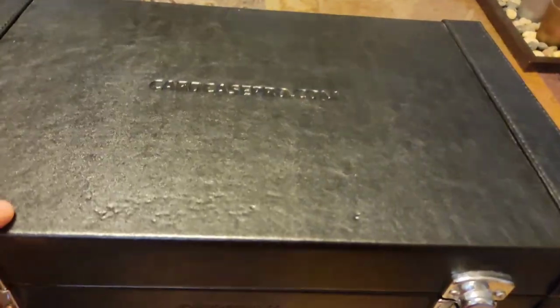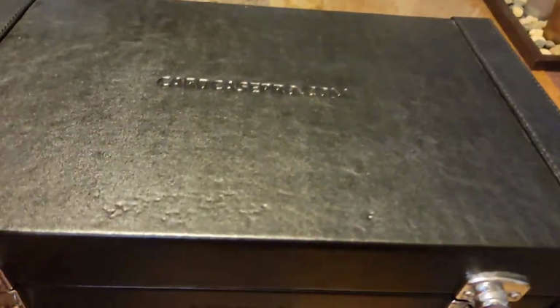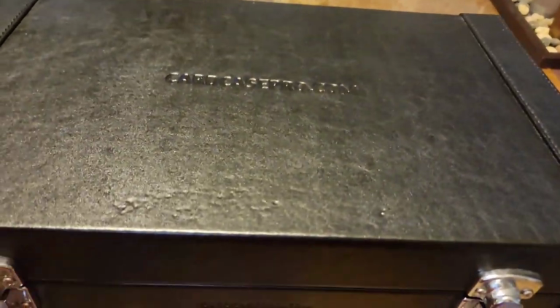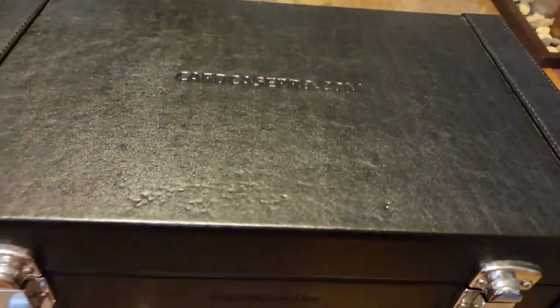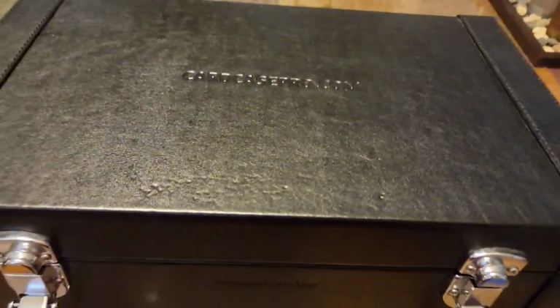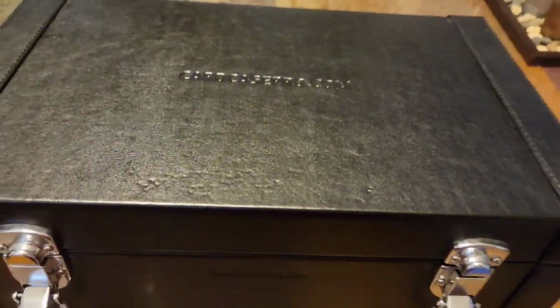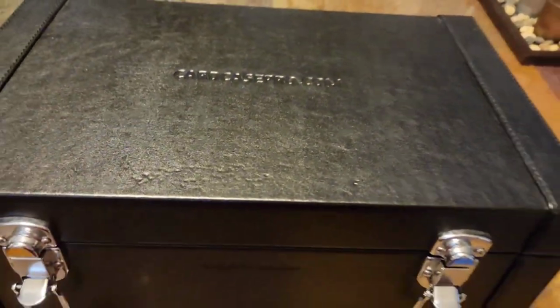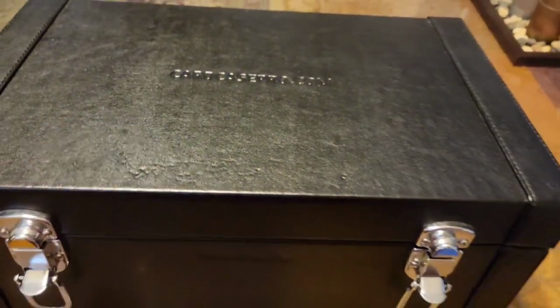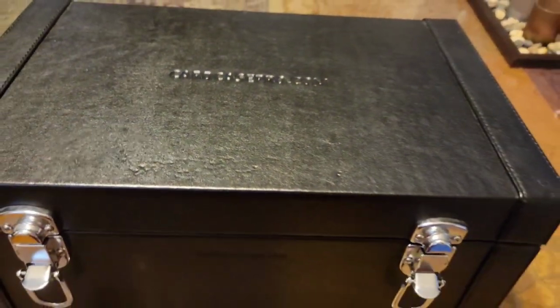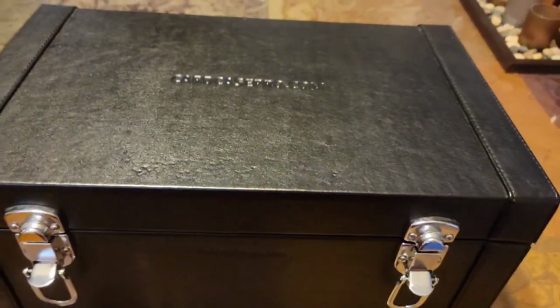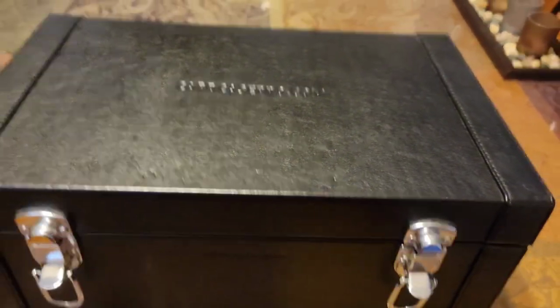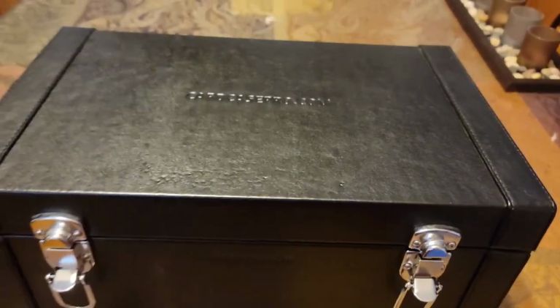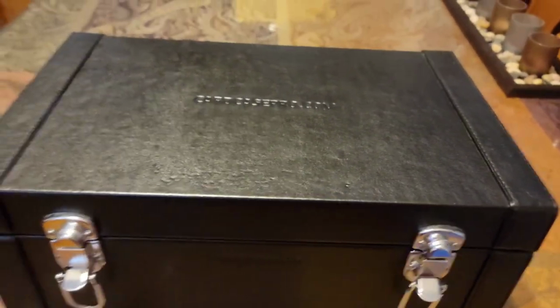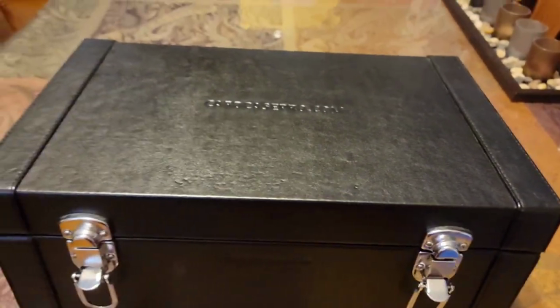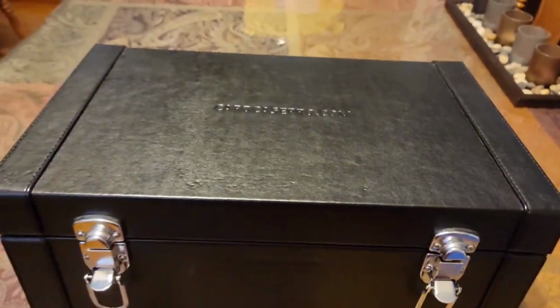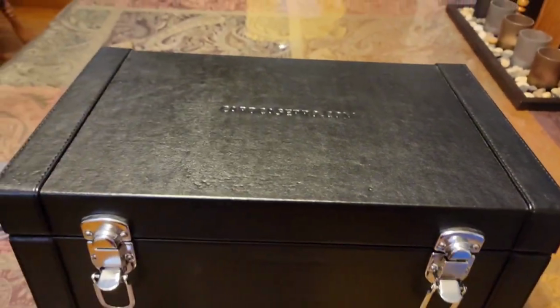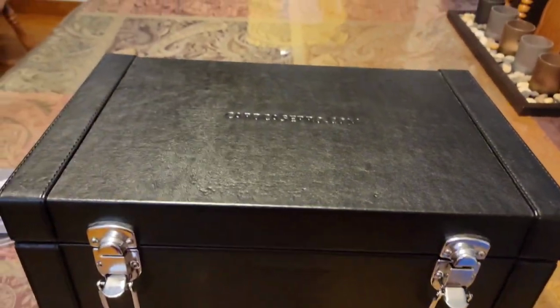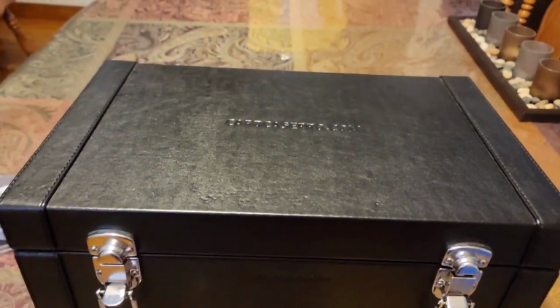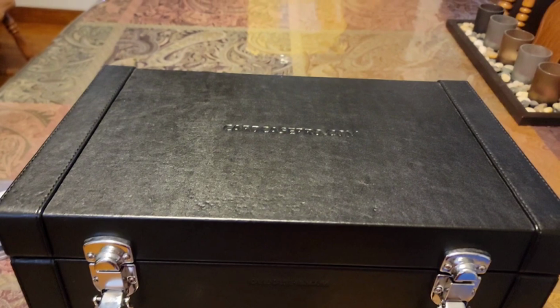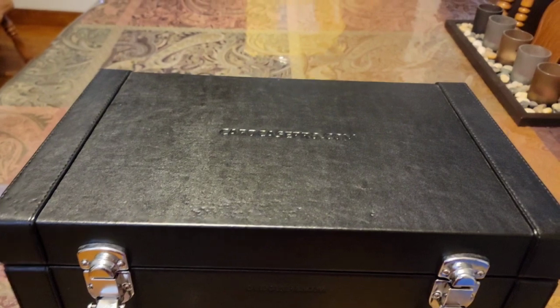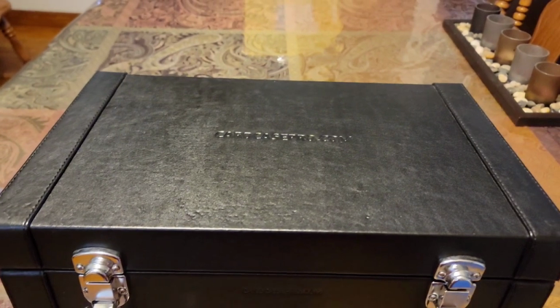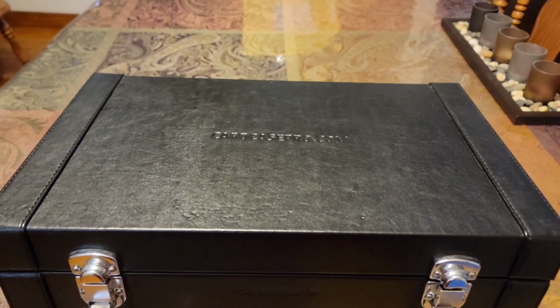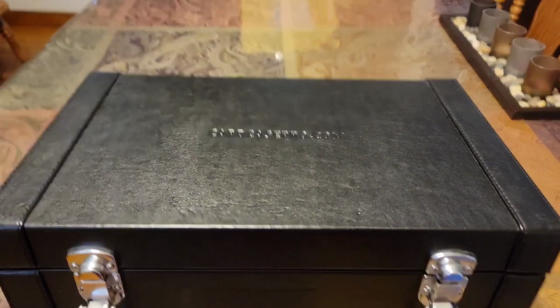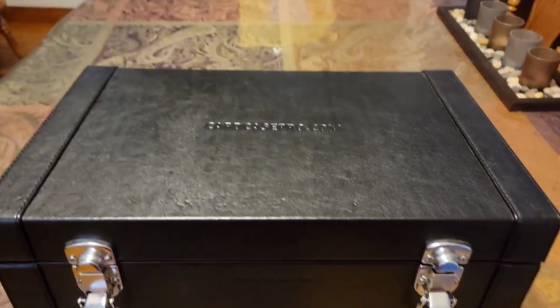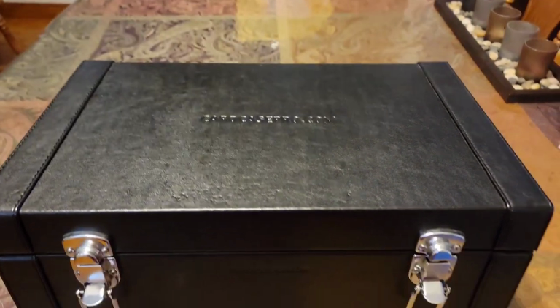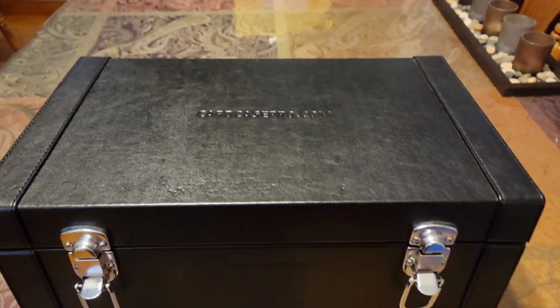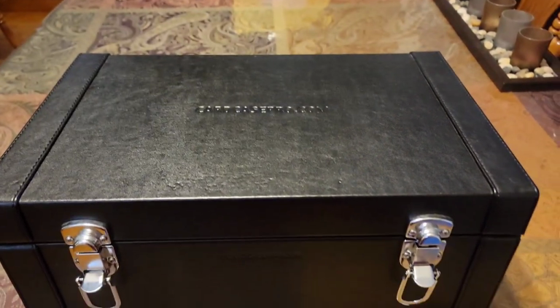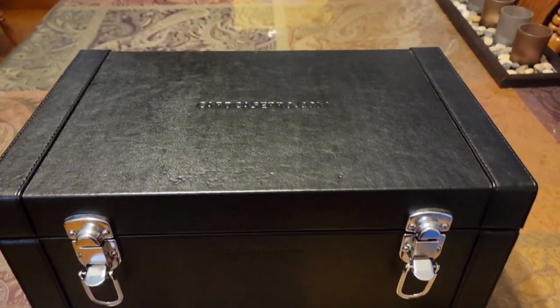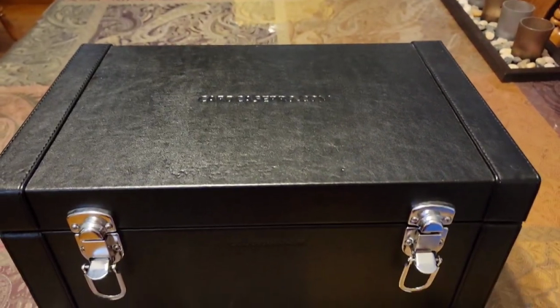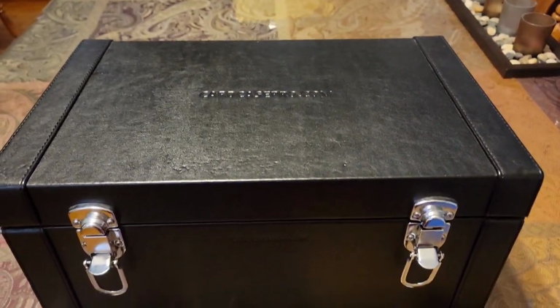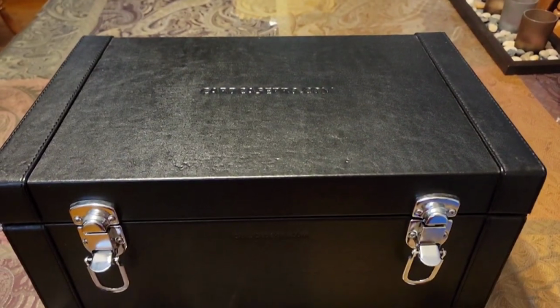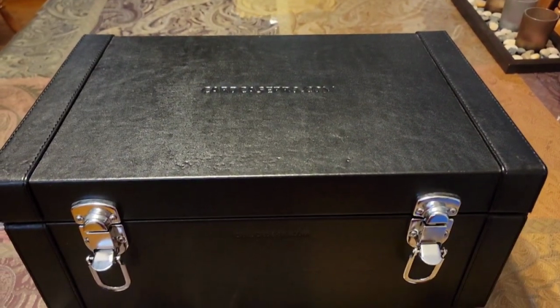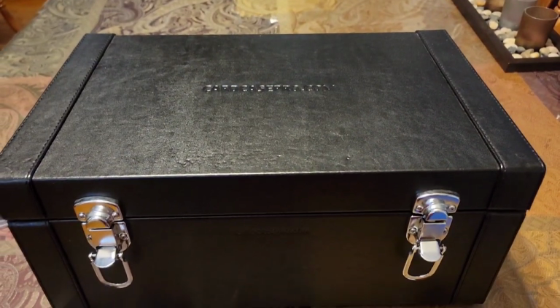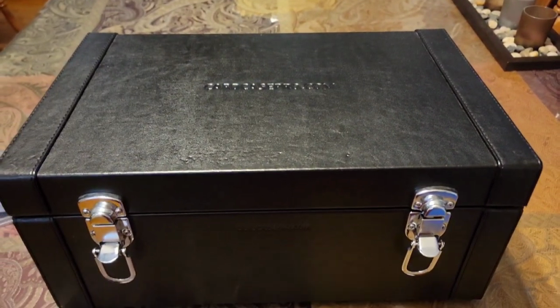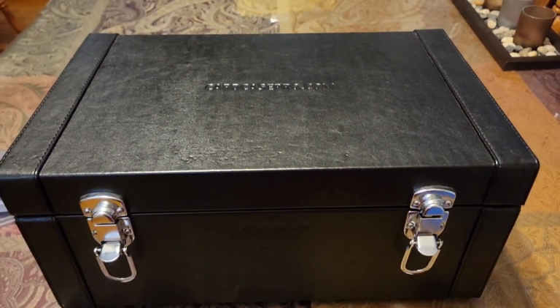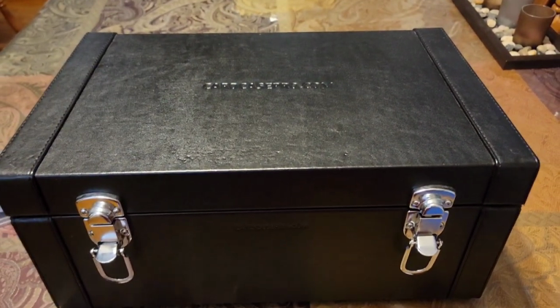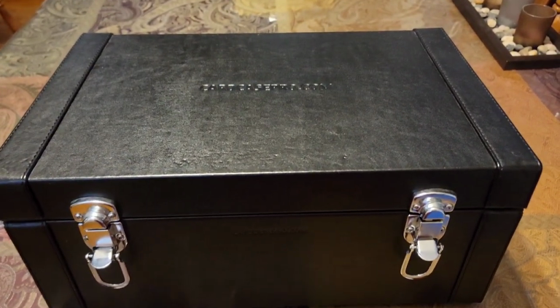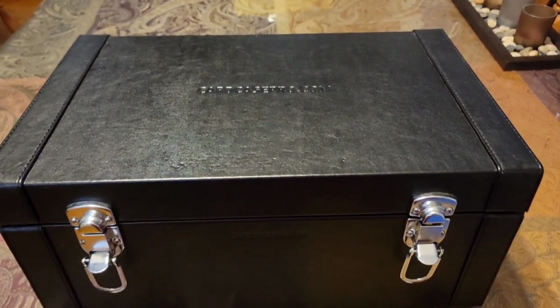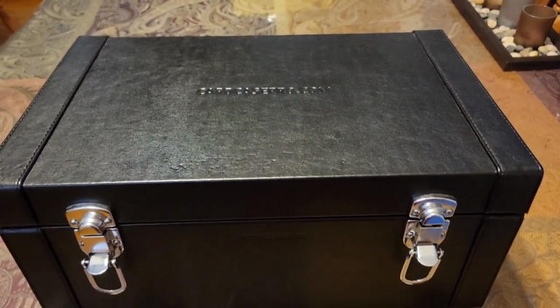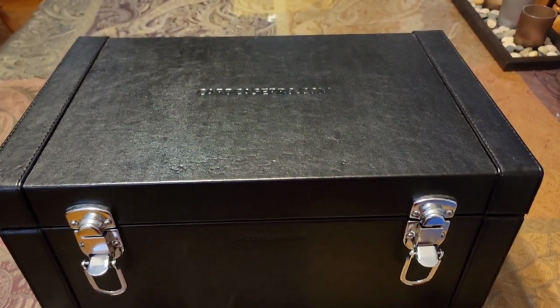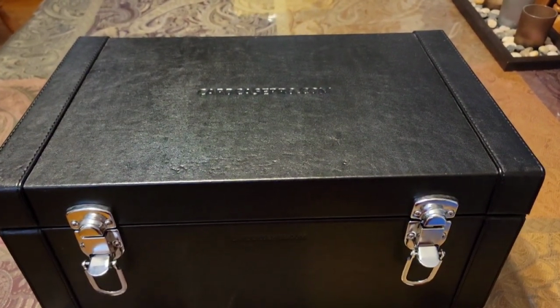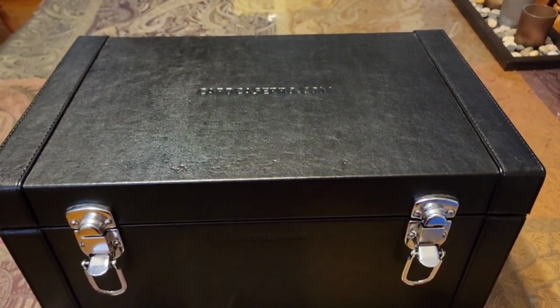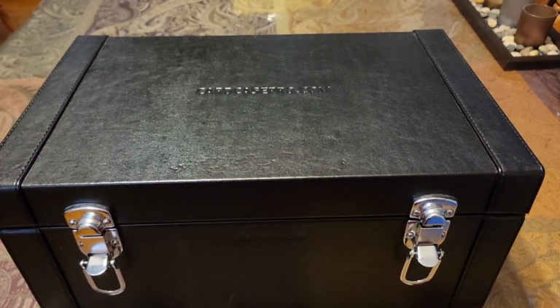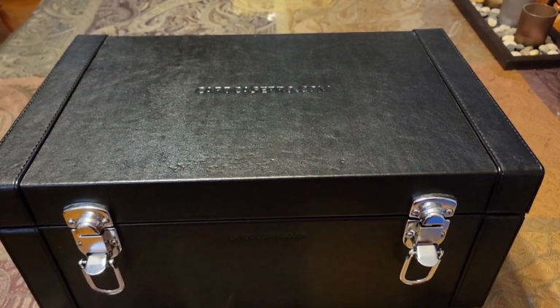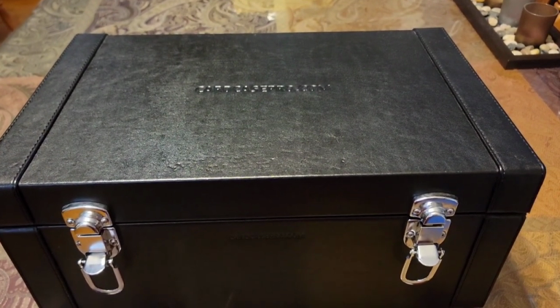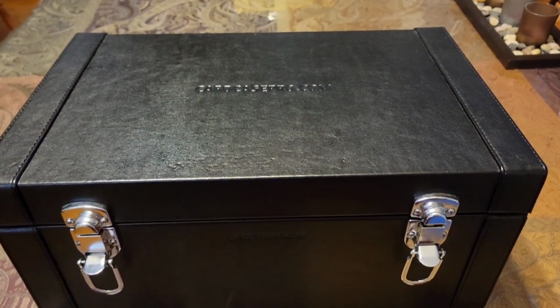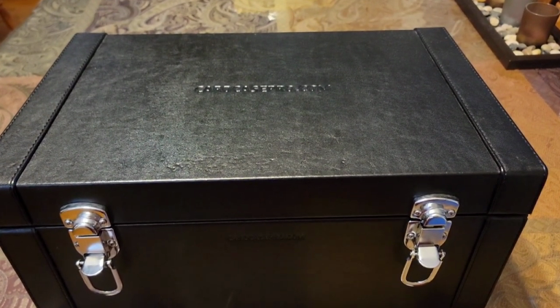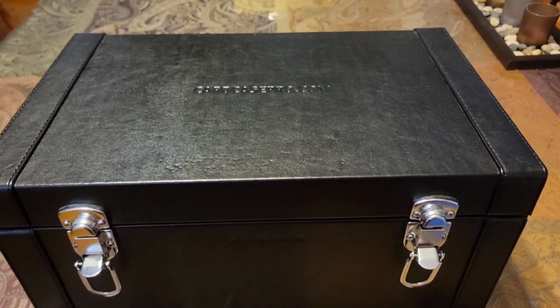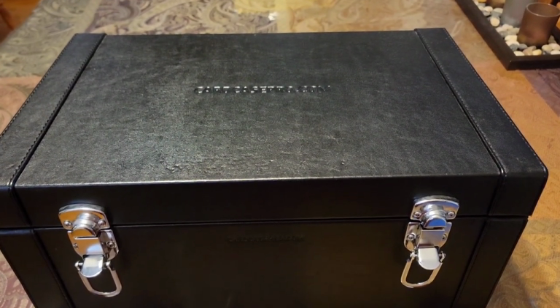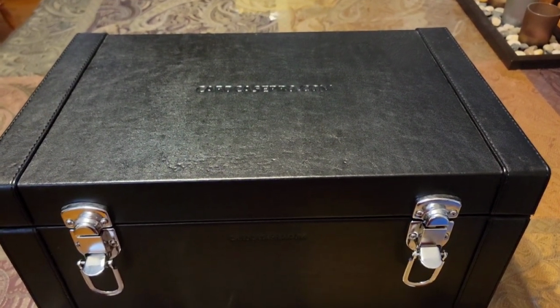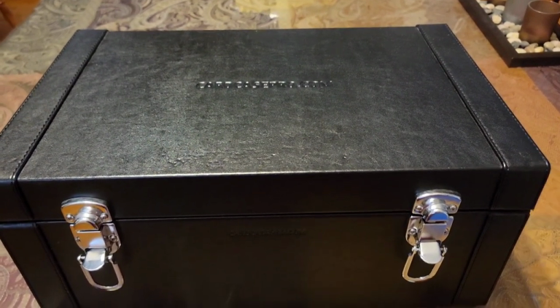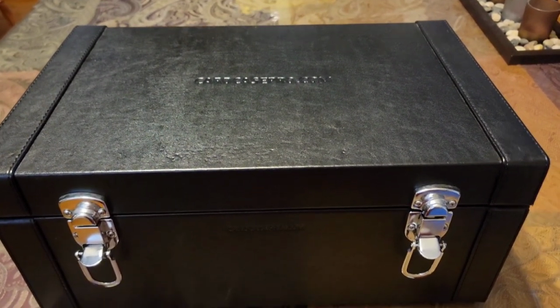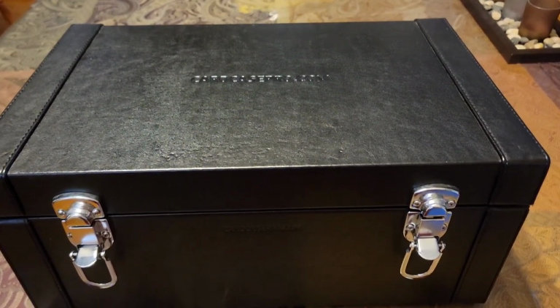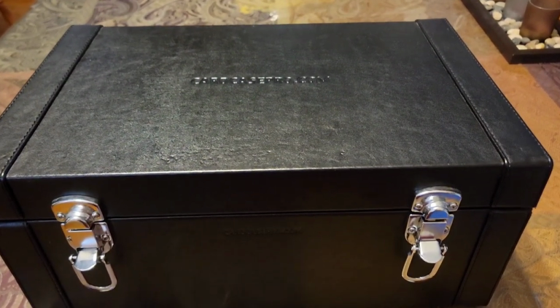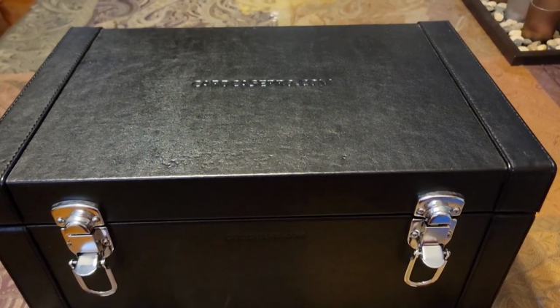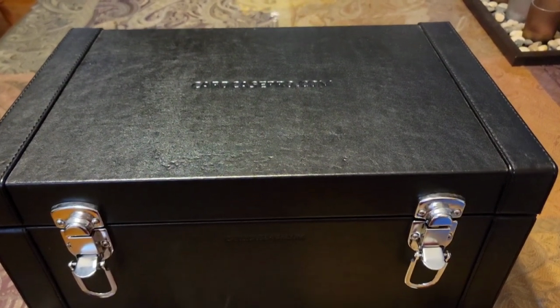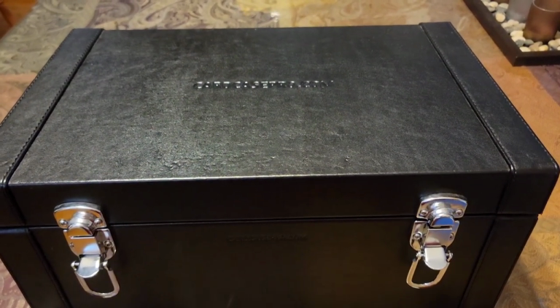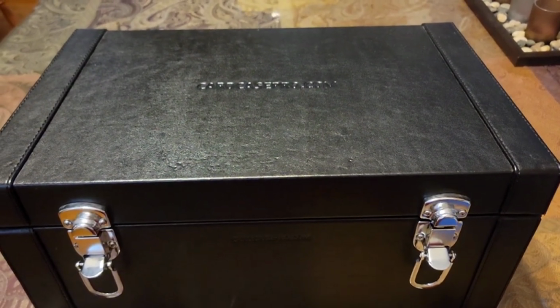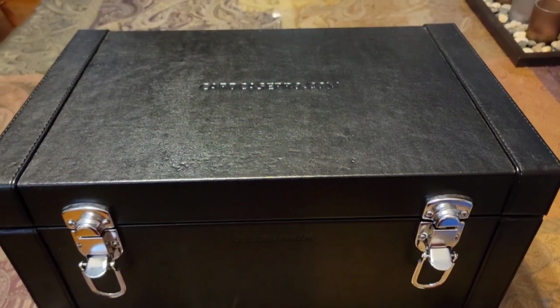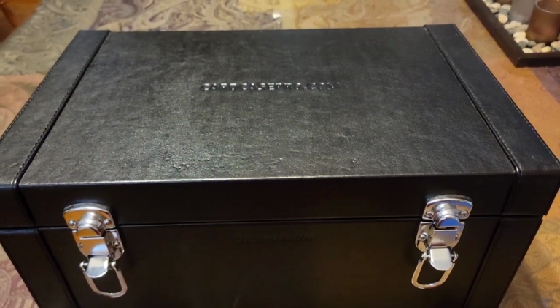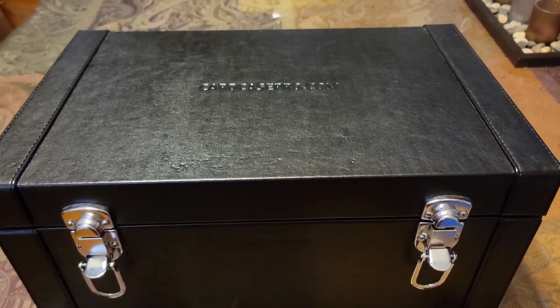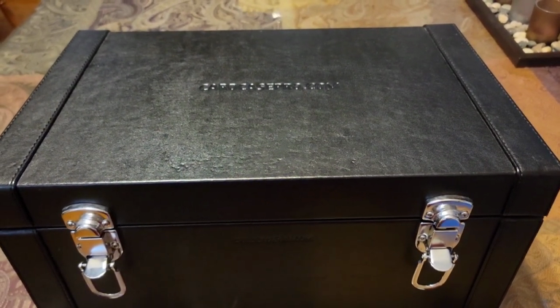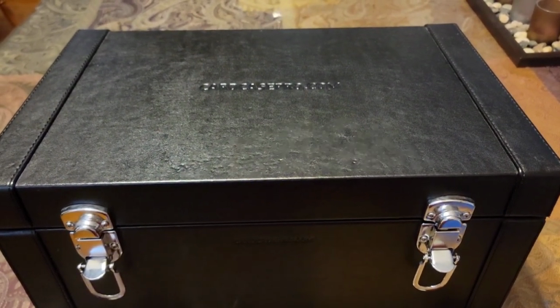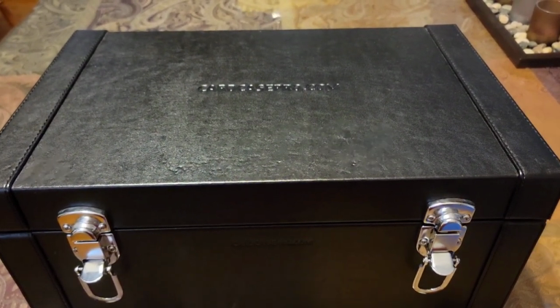I appreciate you guys watching me show off my cabinet and my Peyton Manning collection. I'll see you guys soon — peace.